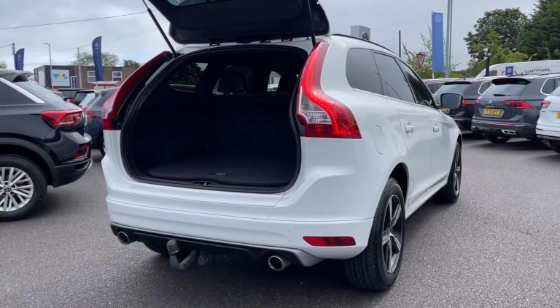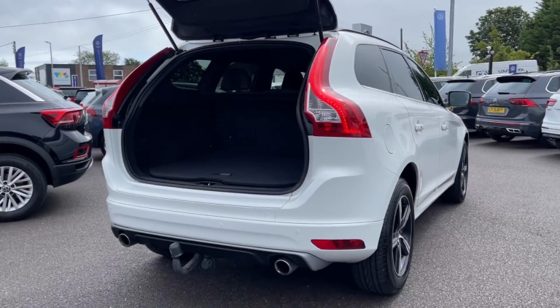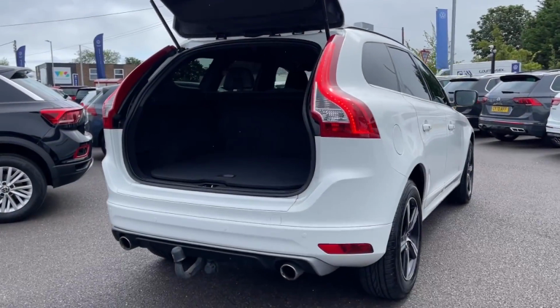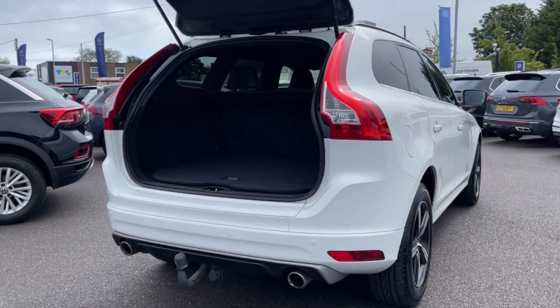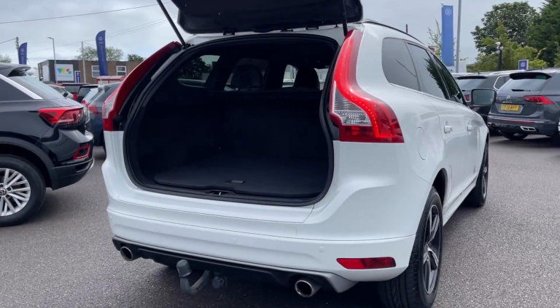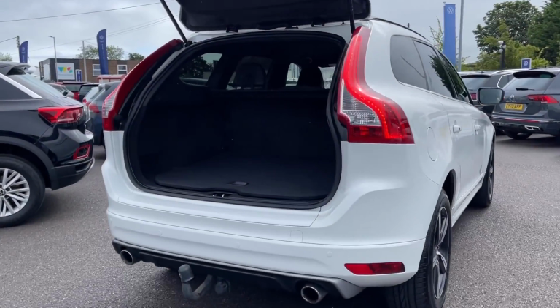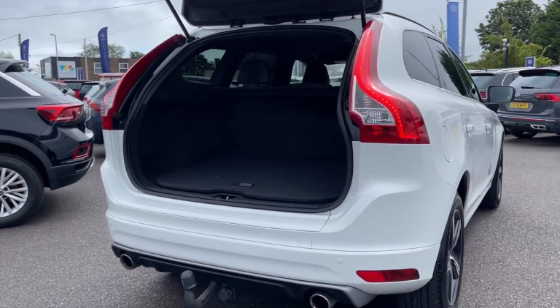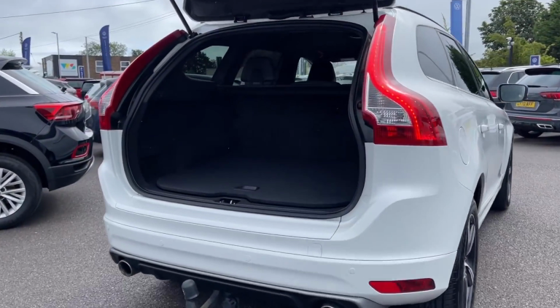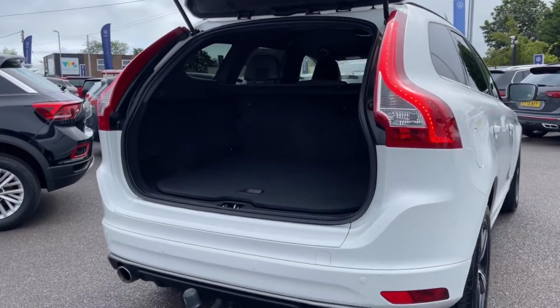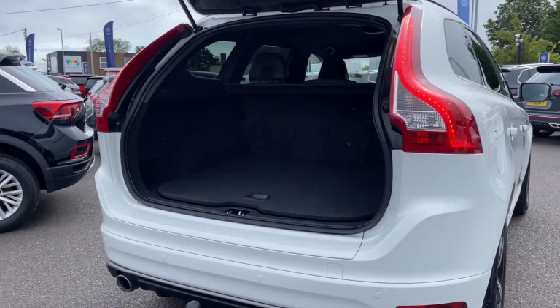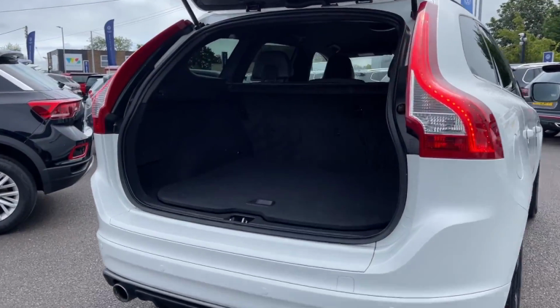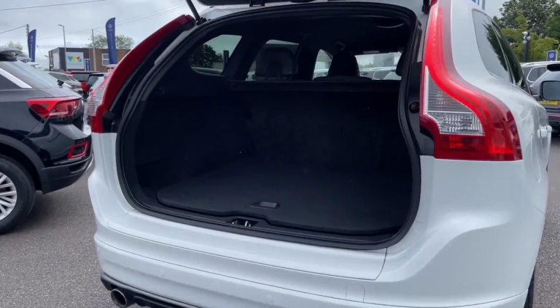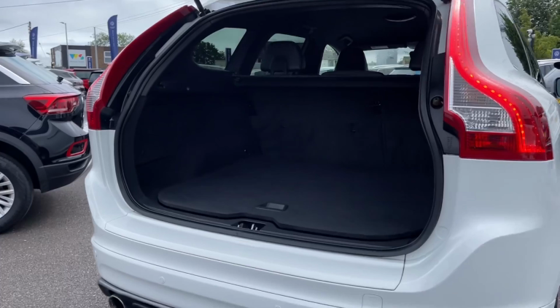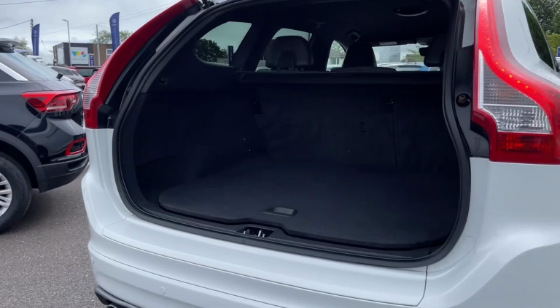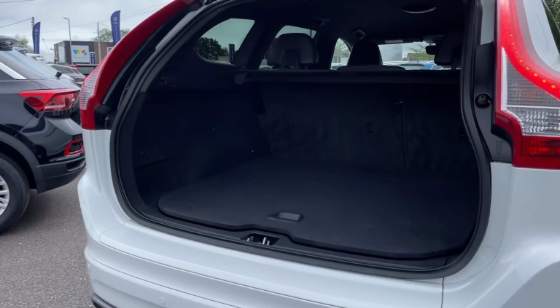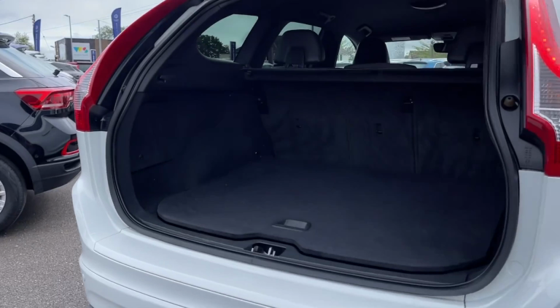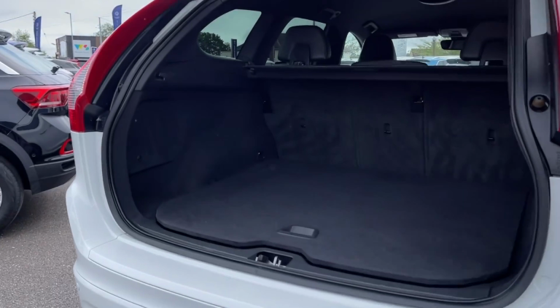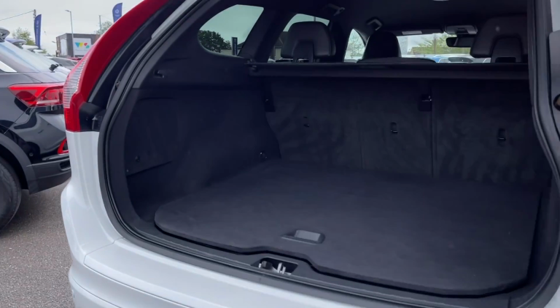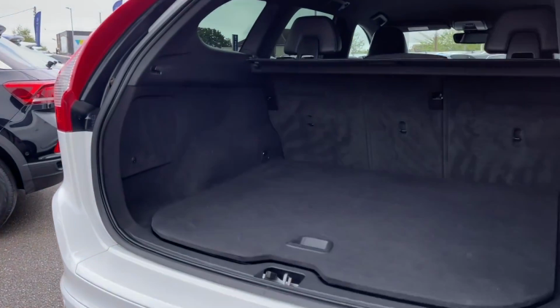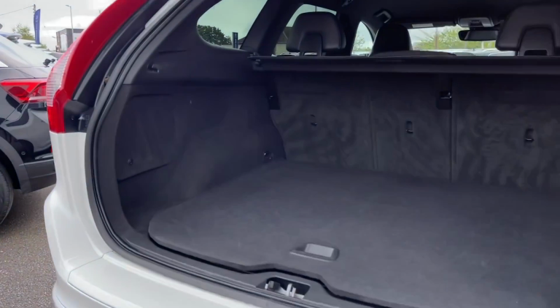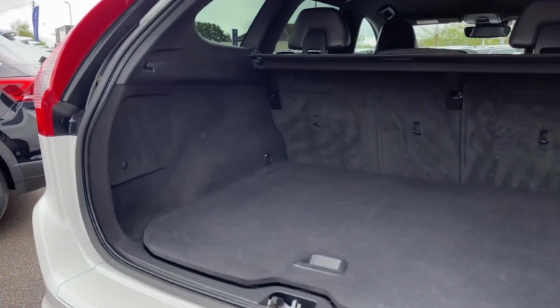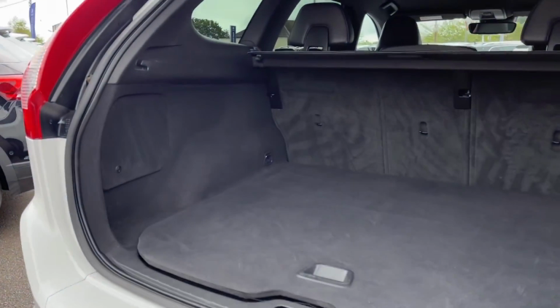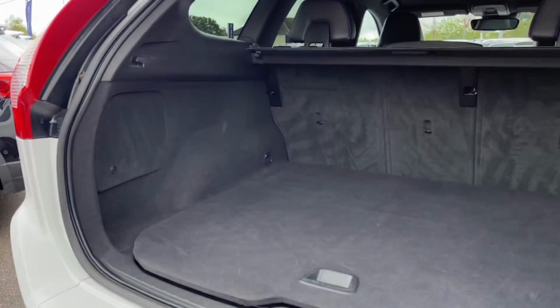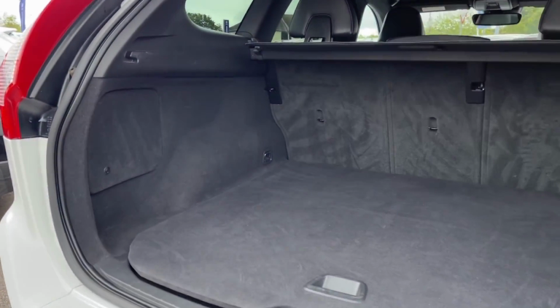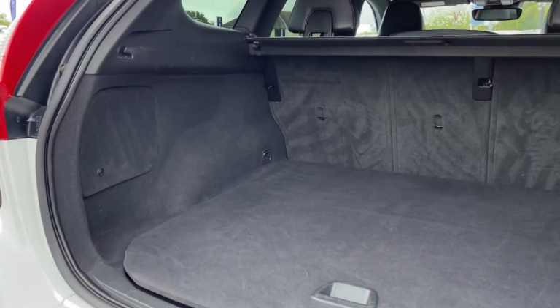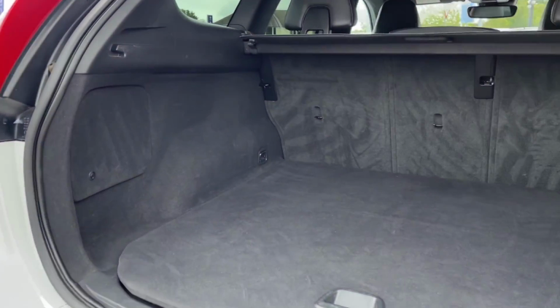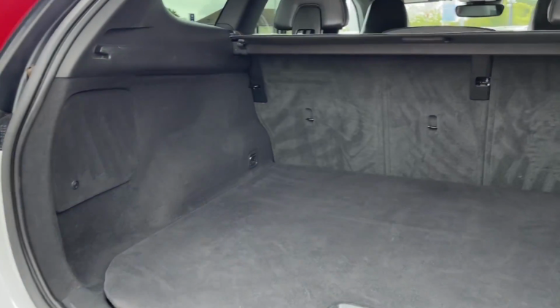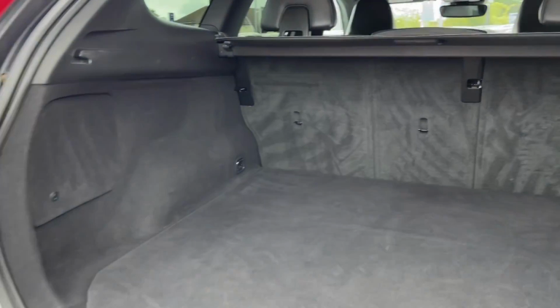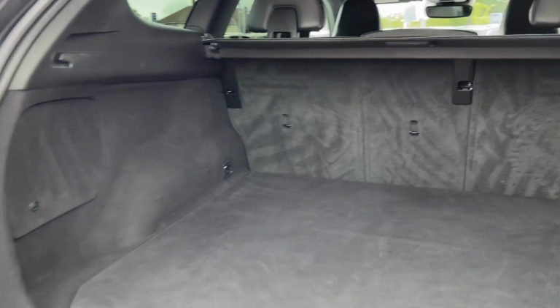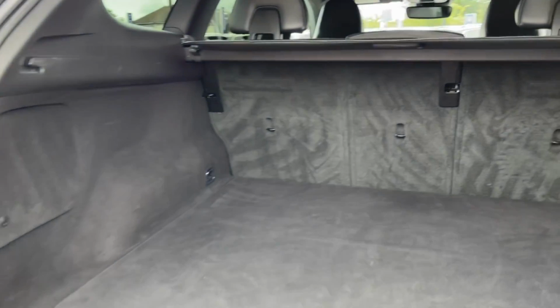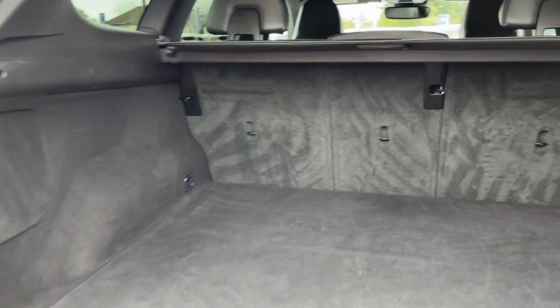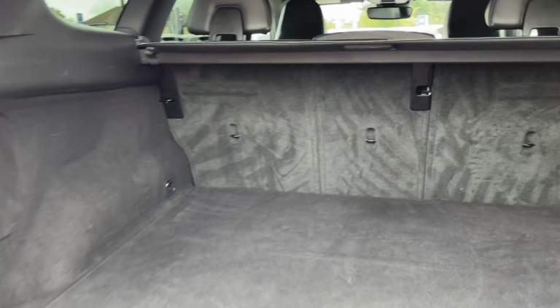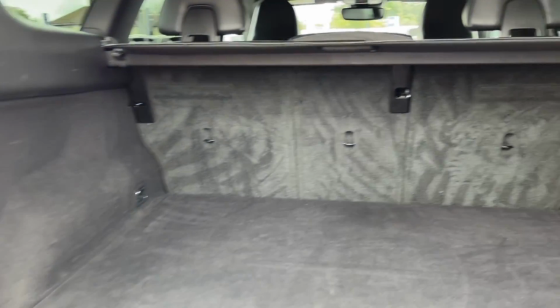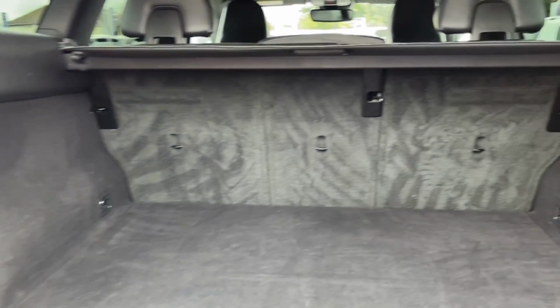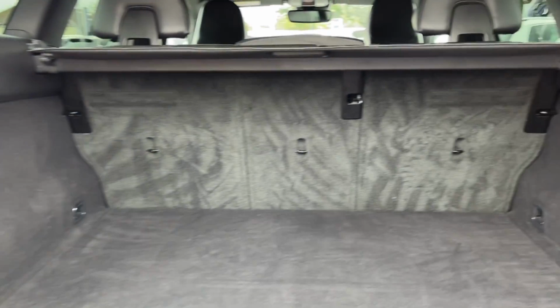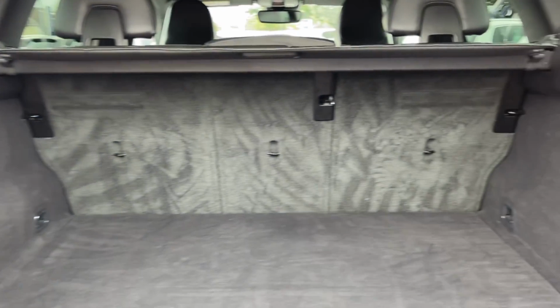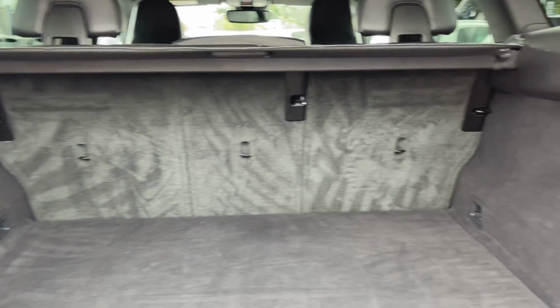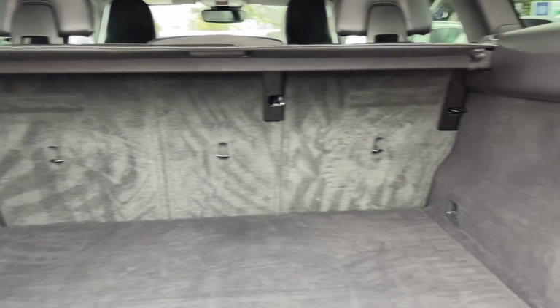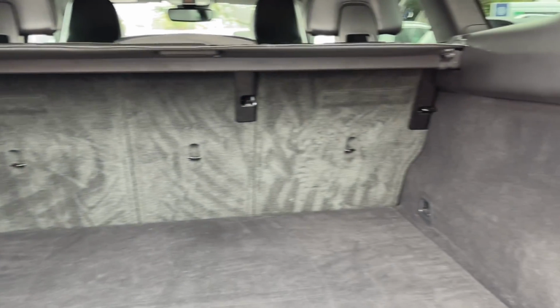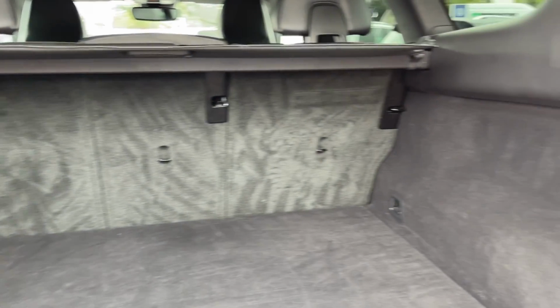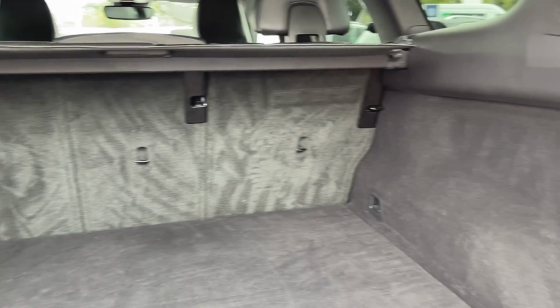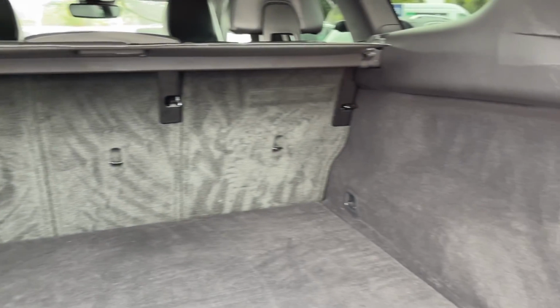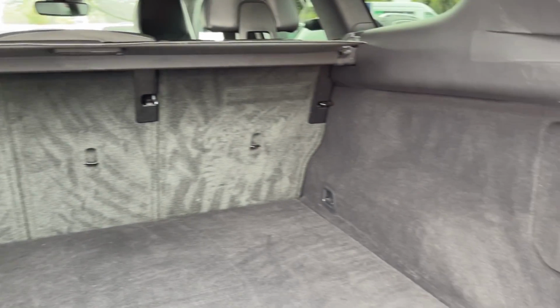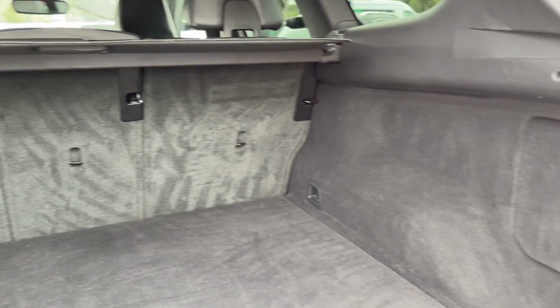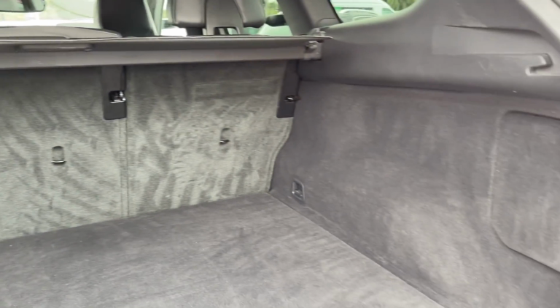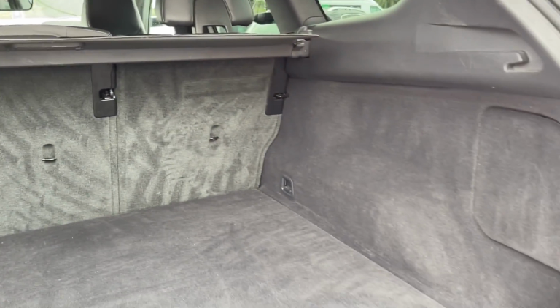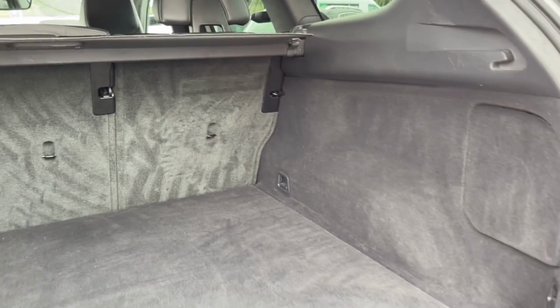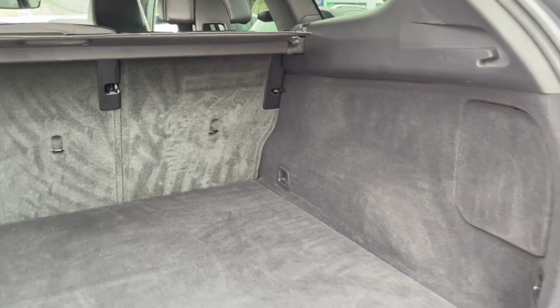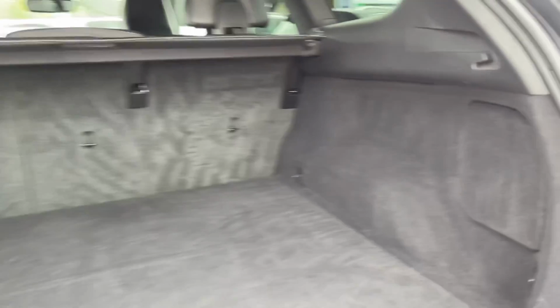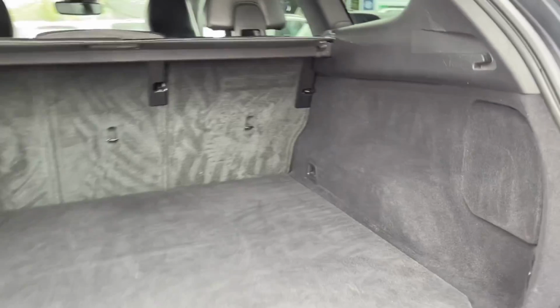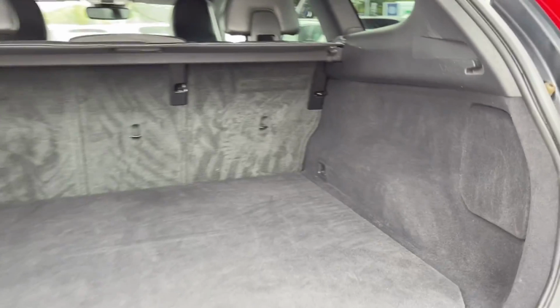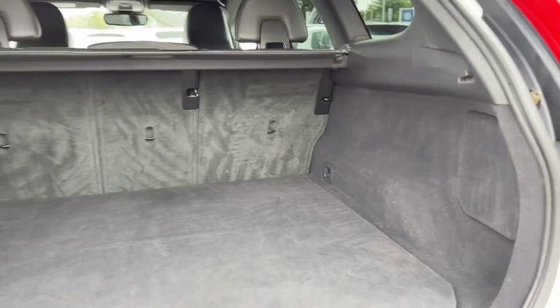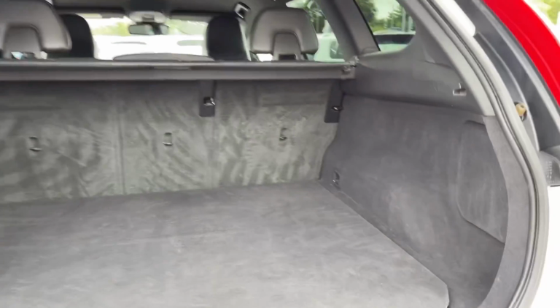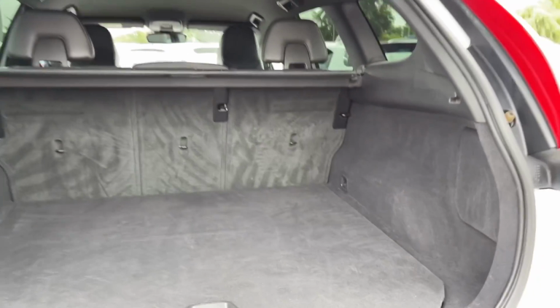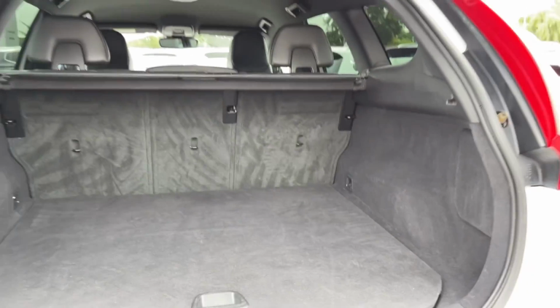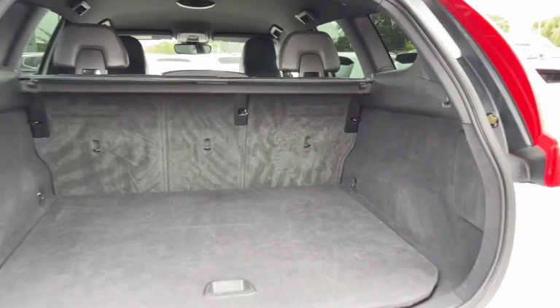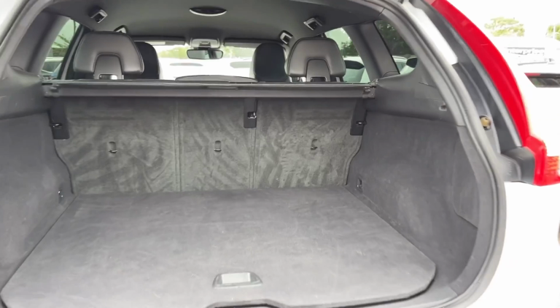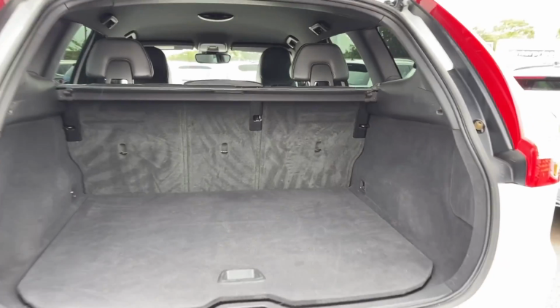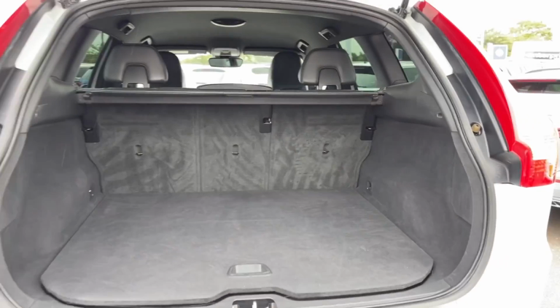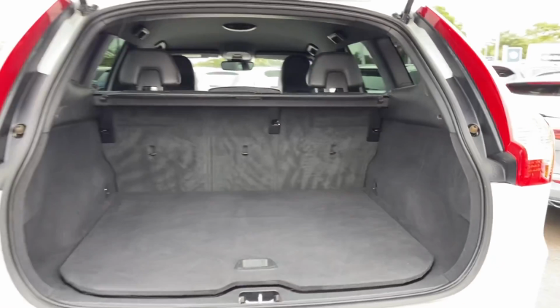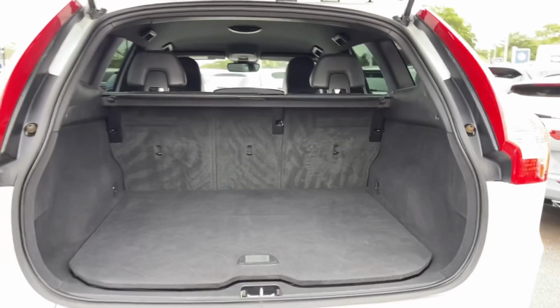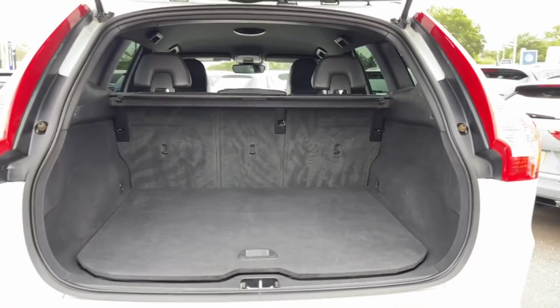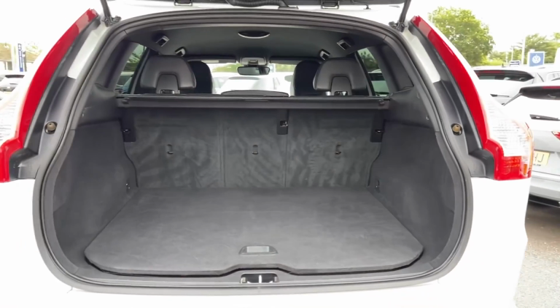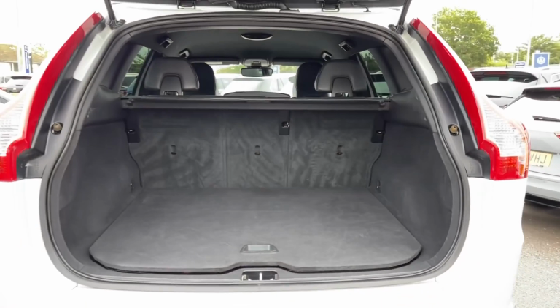Moving into the boot space of the vehicle, you can see the XC60 offers a huge amount of room. You can also fold your rear seats down and you've got a privacy cover on top.